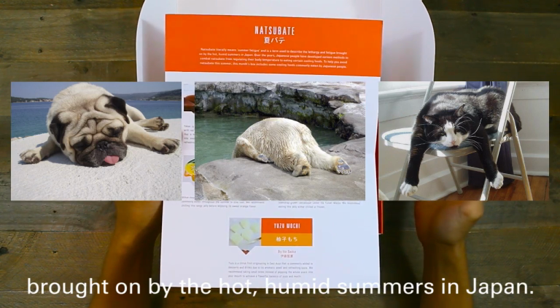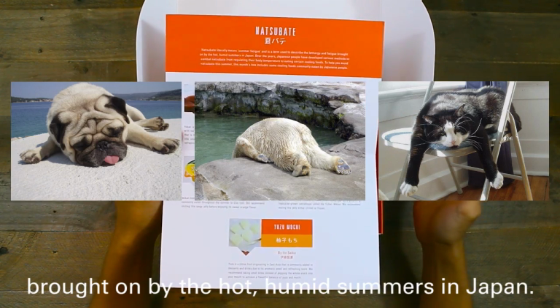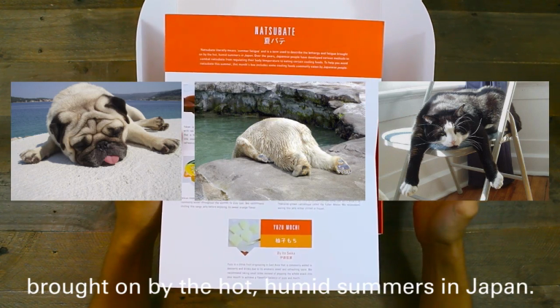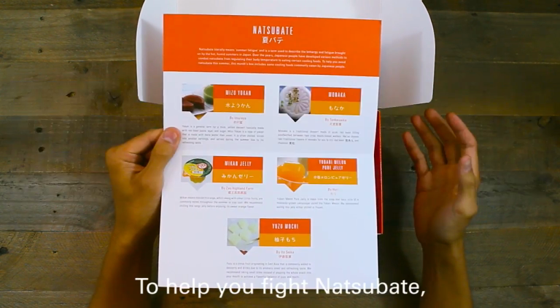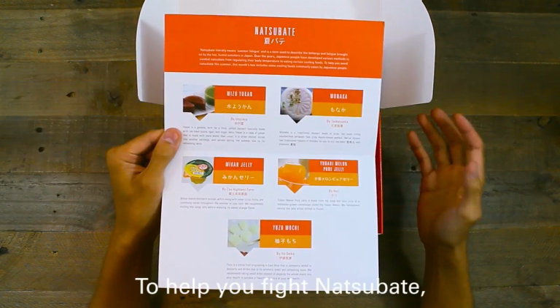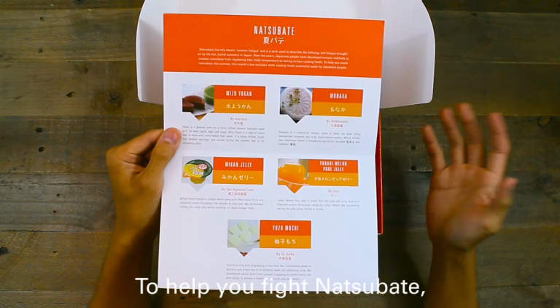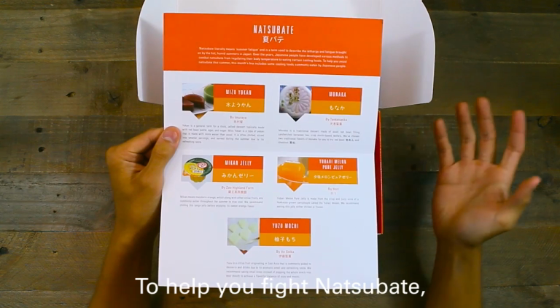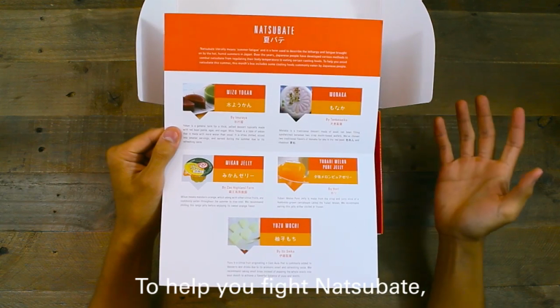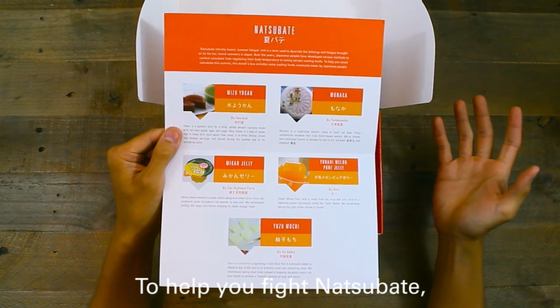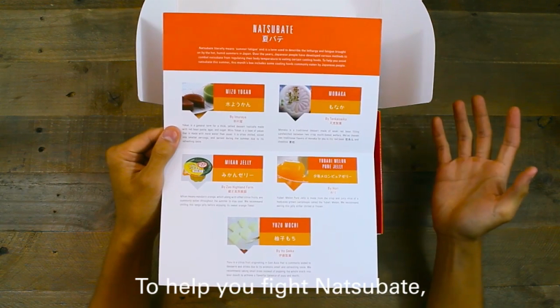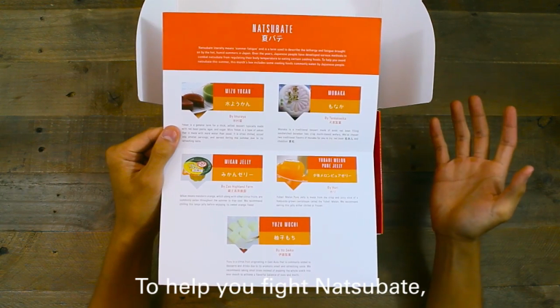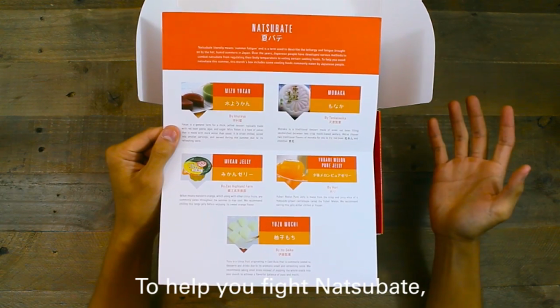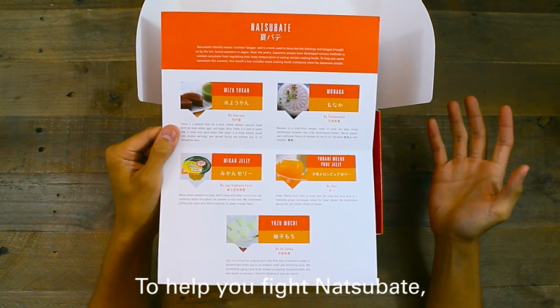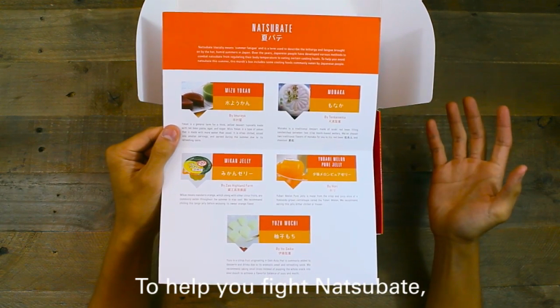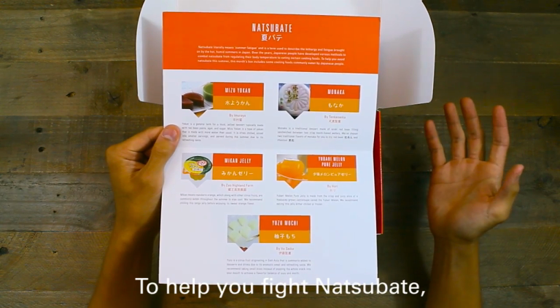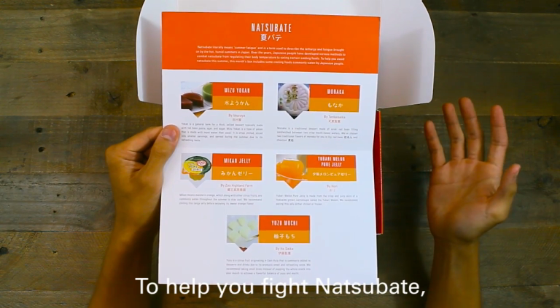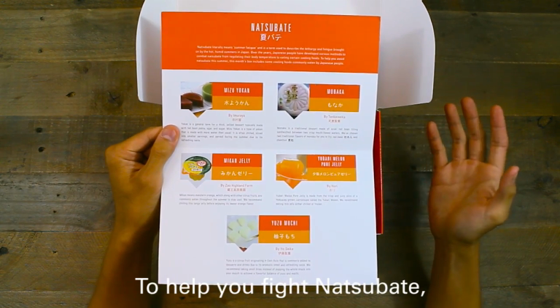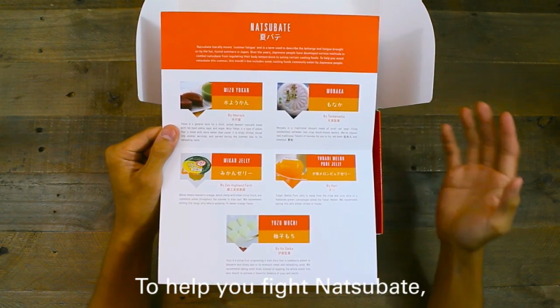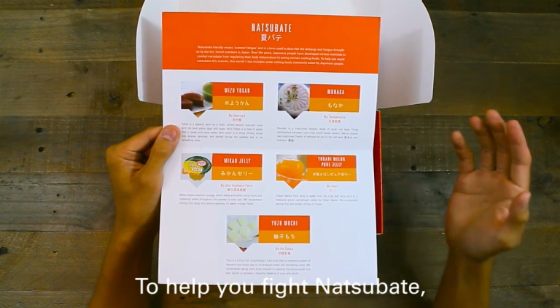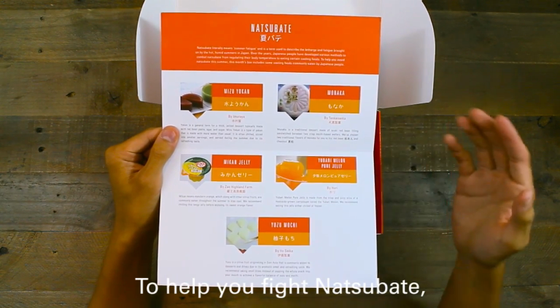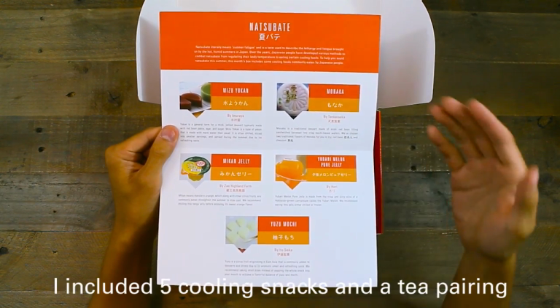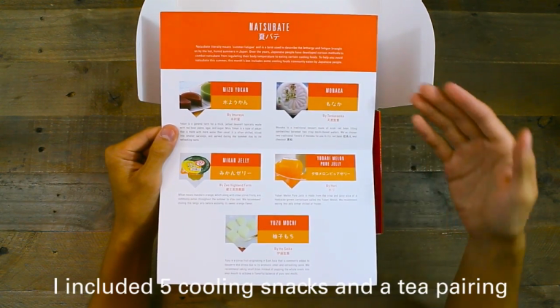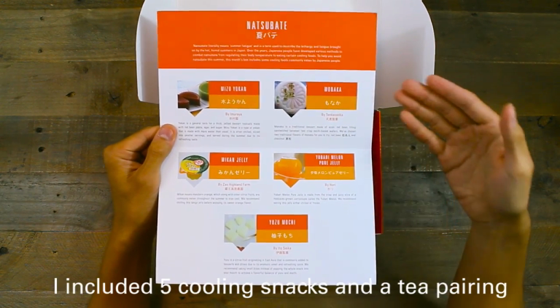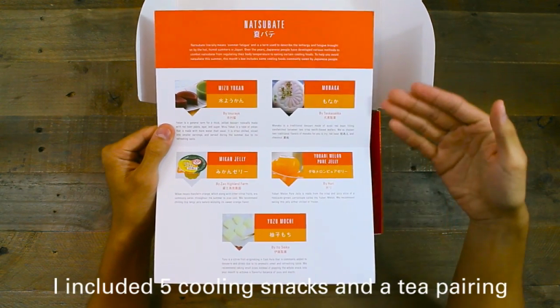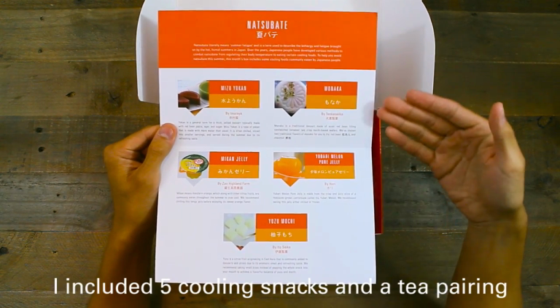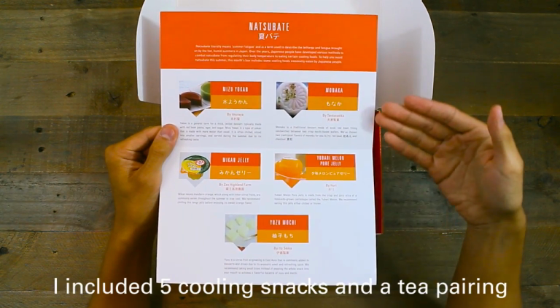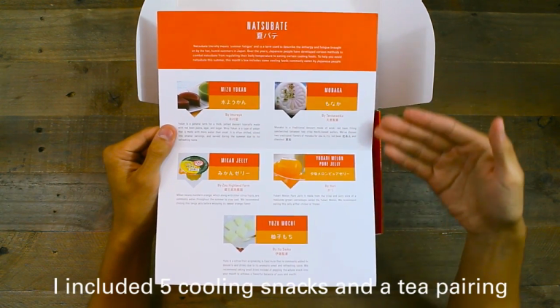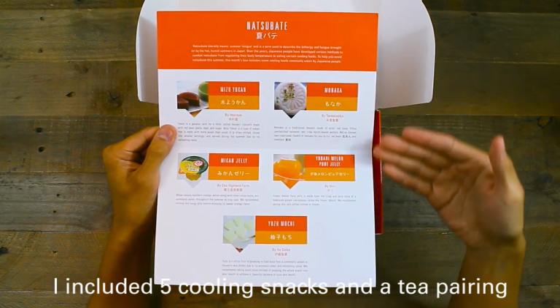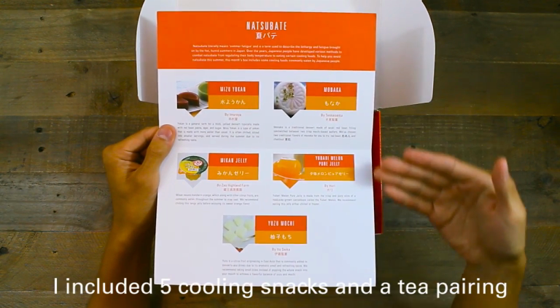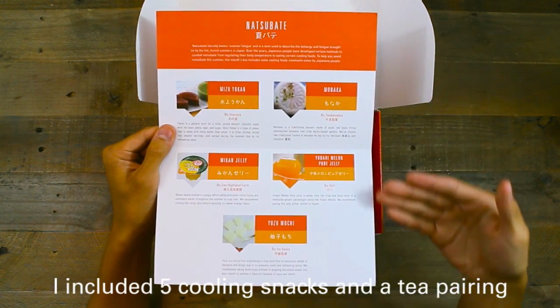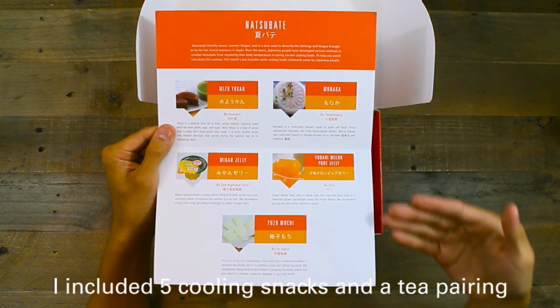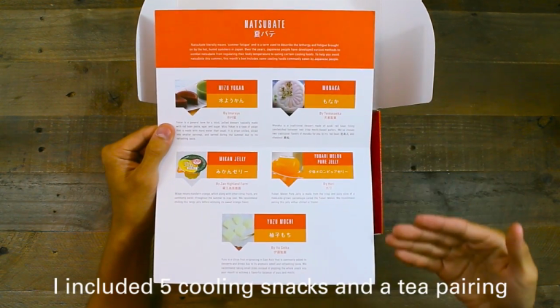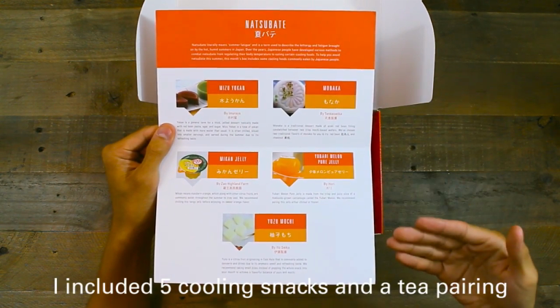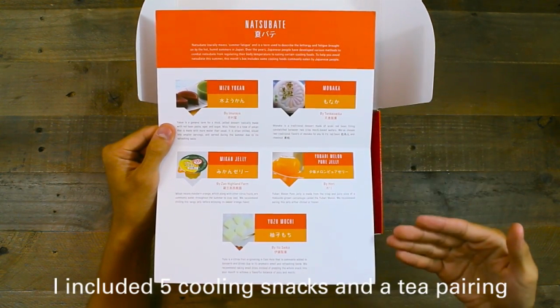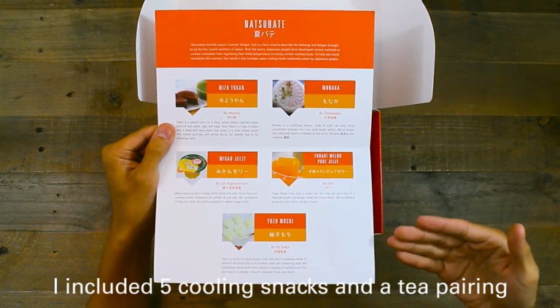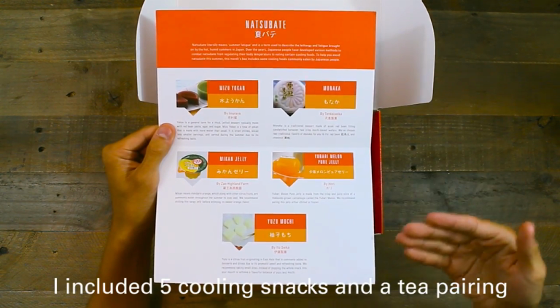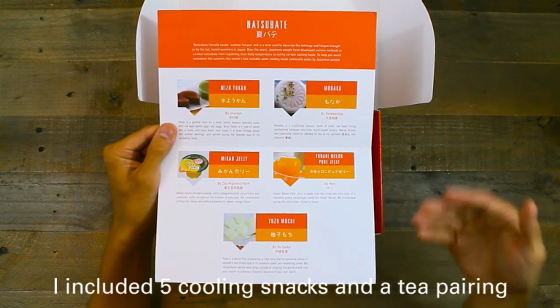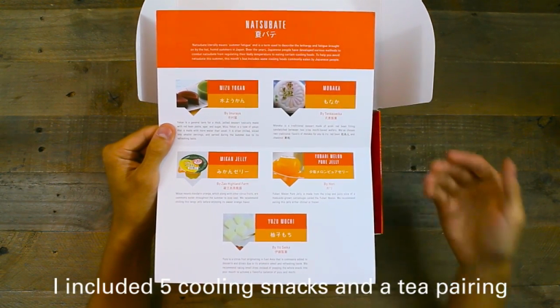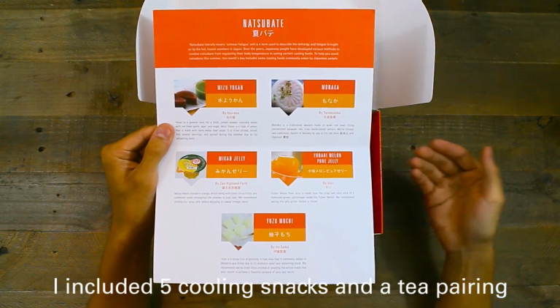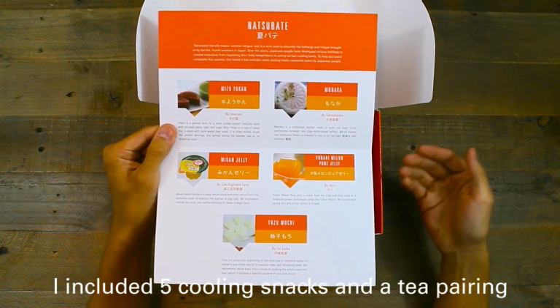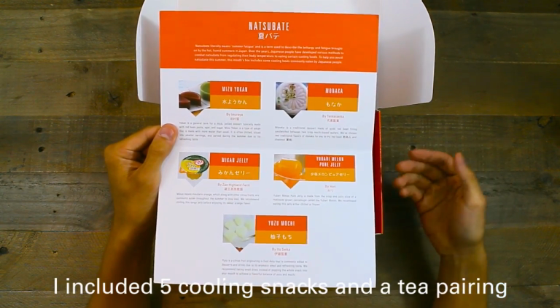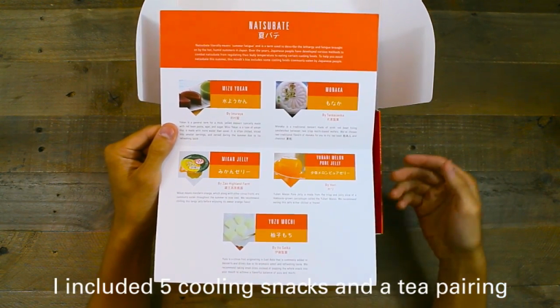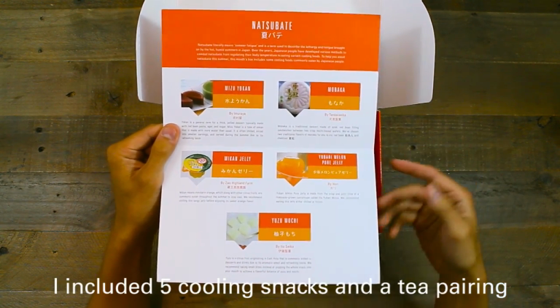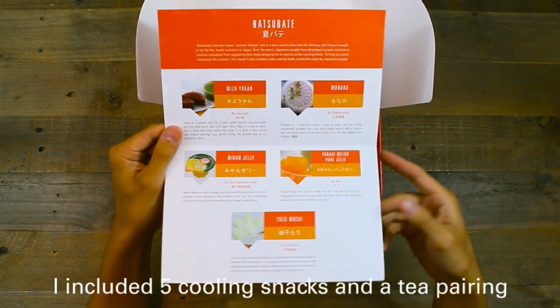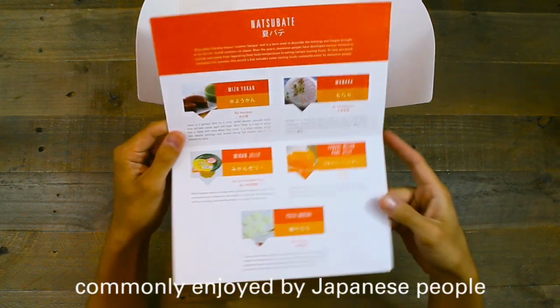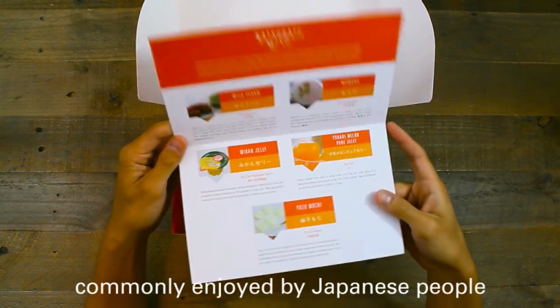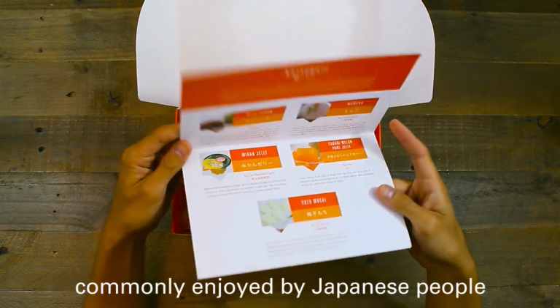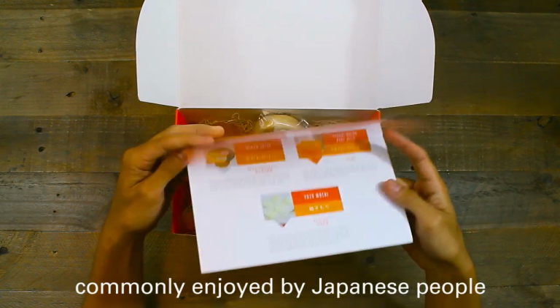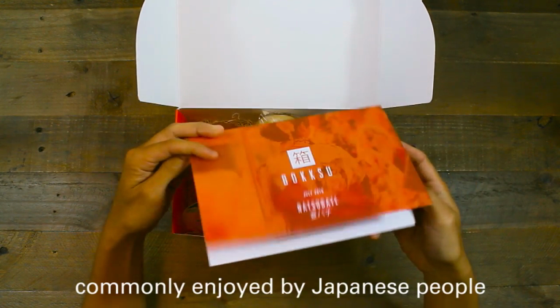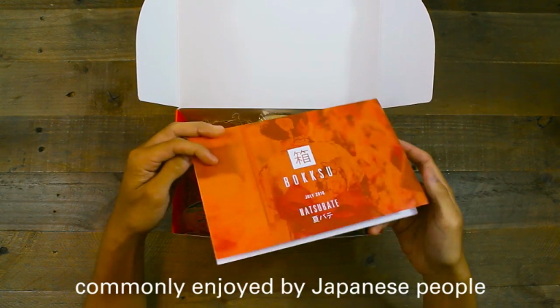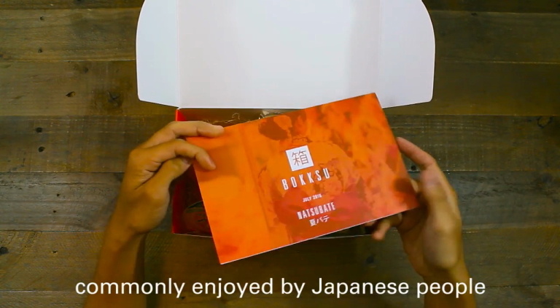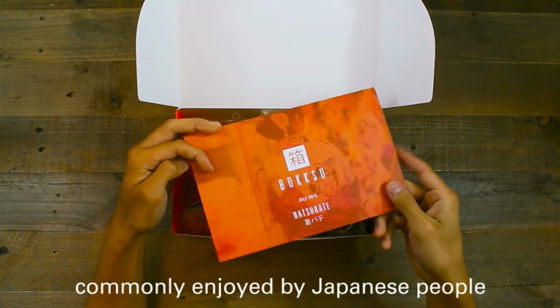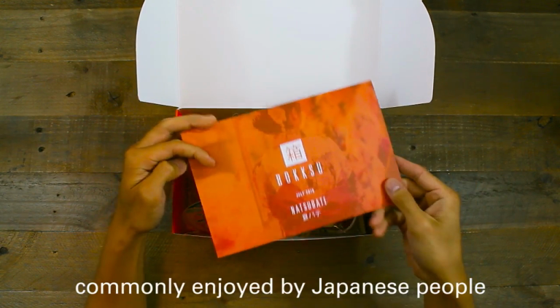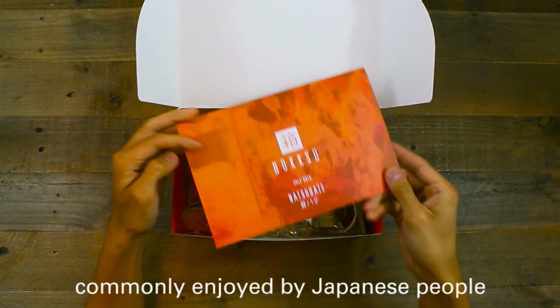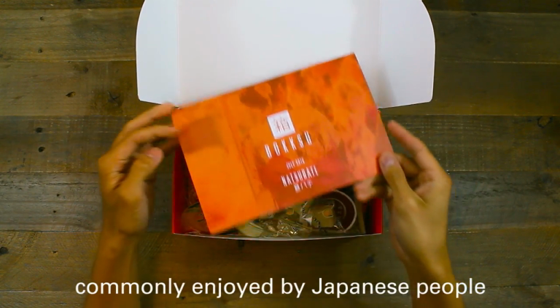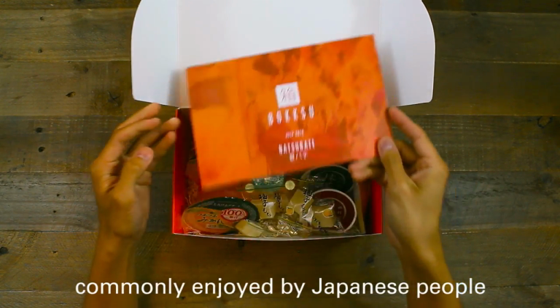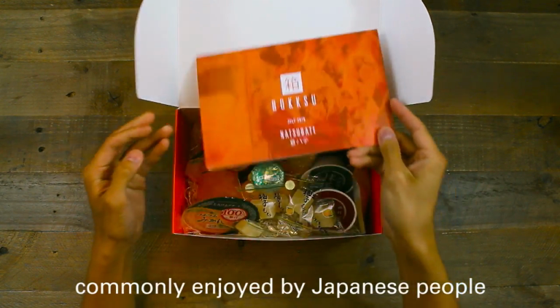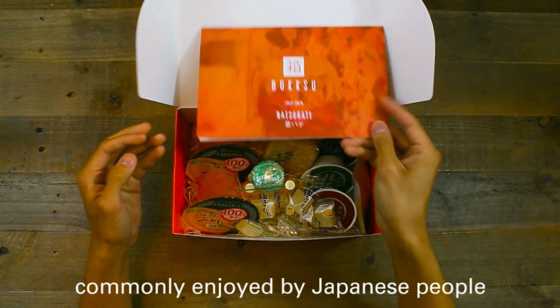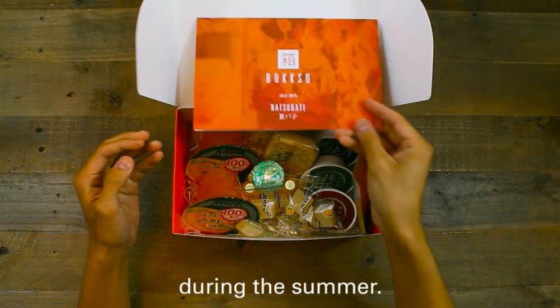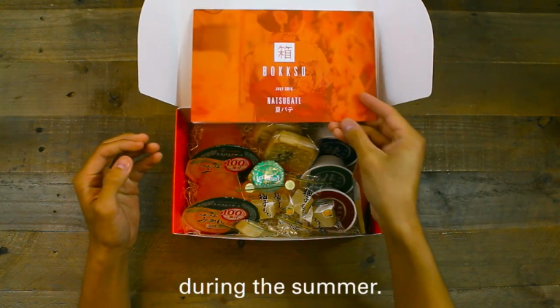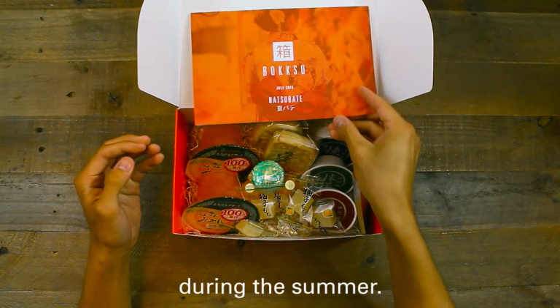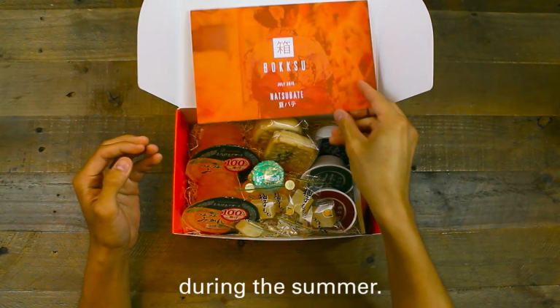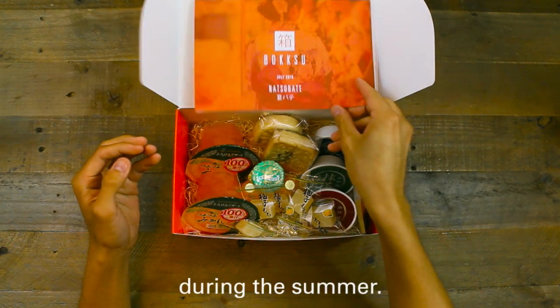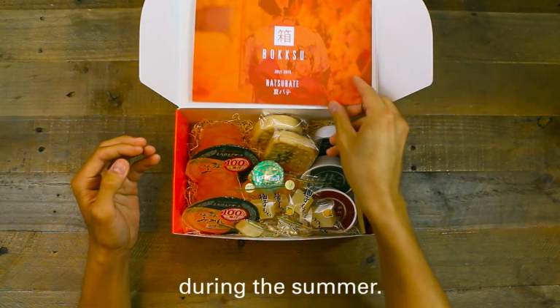To help you fight Natsubate, I included five cooling snacks and a tea pairing commonly enjoyed by Japanese people during the summer.